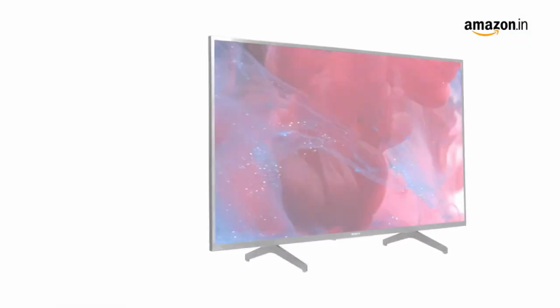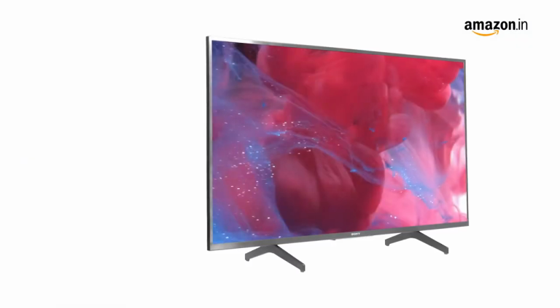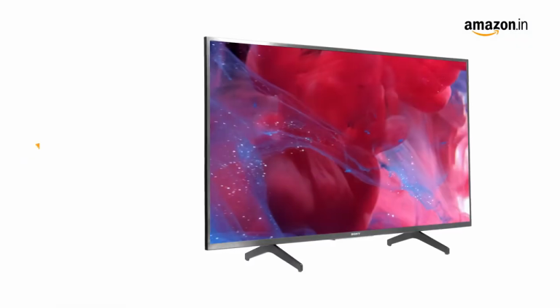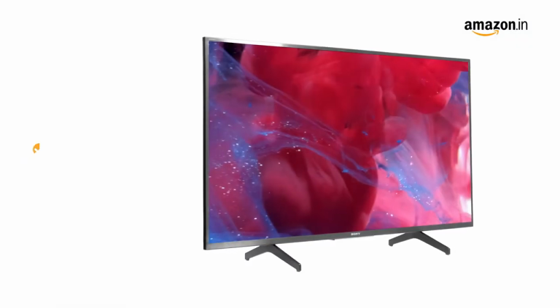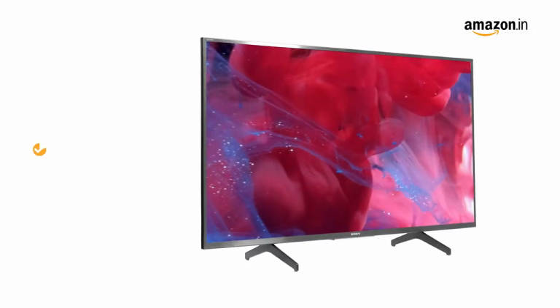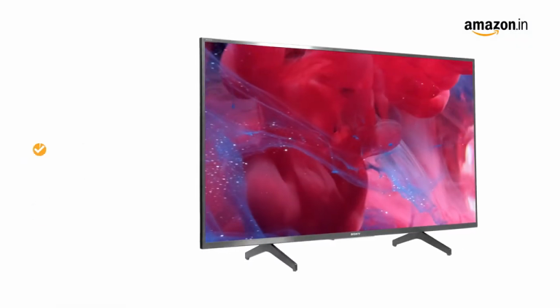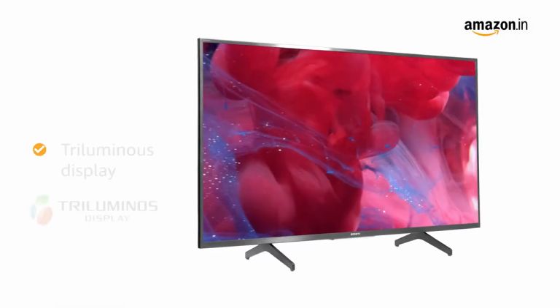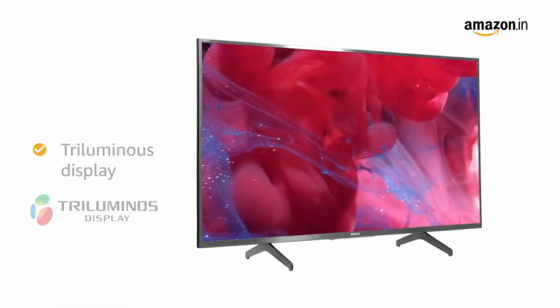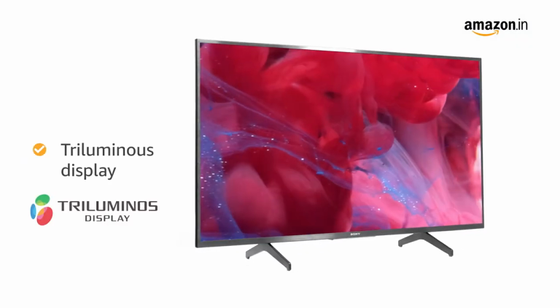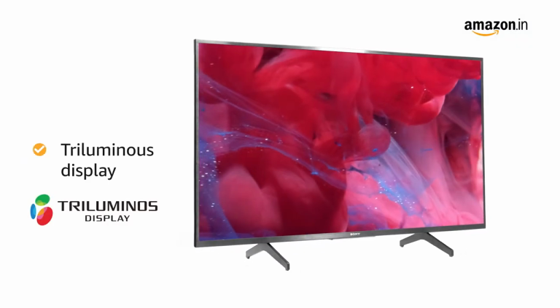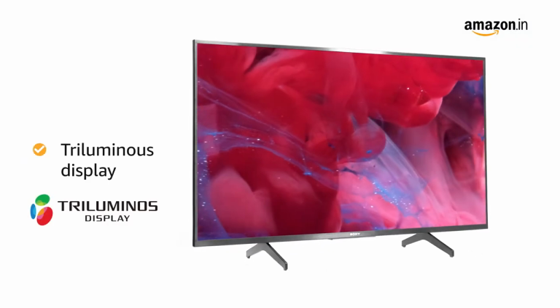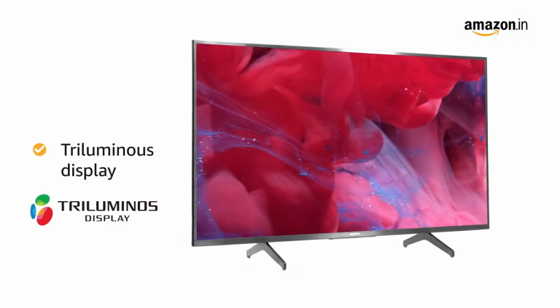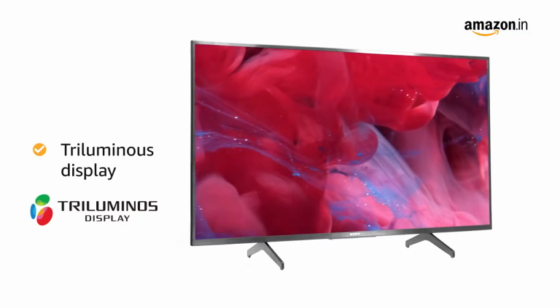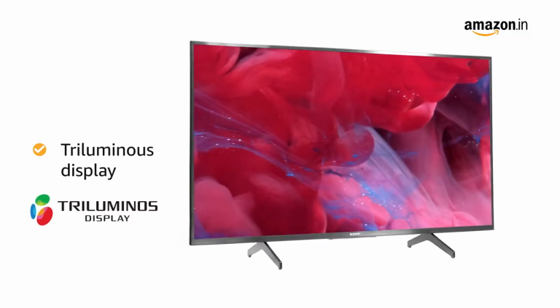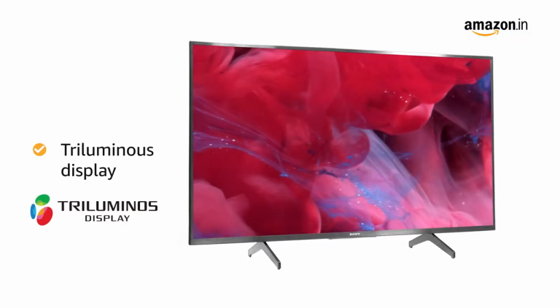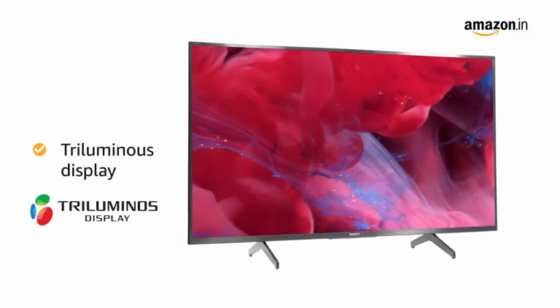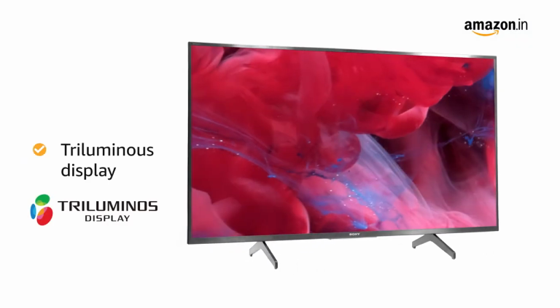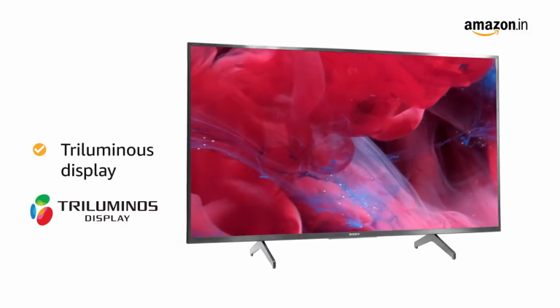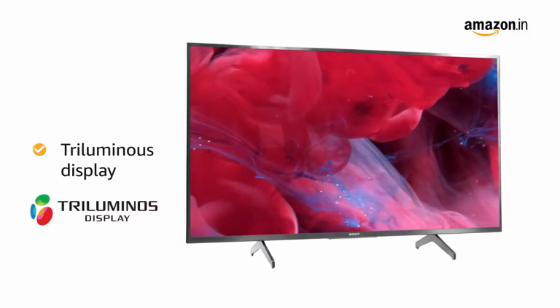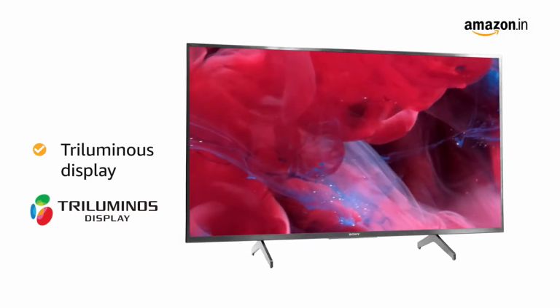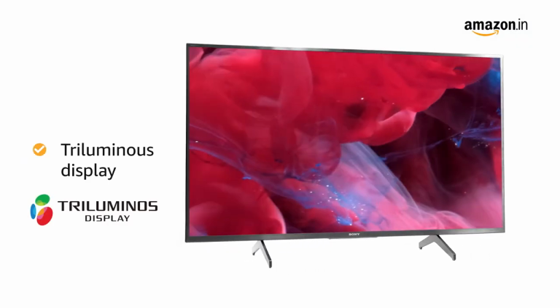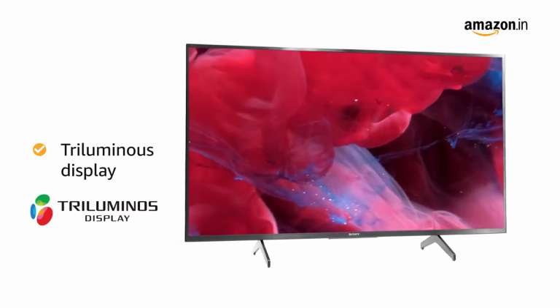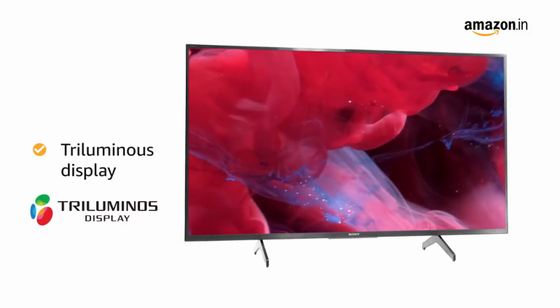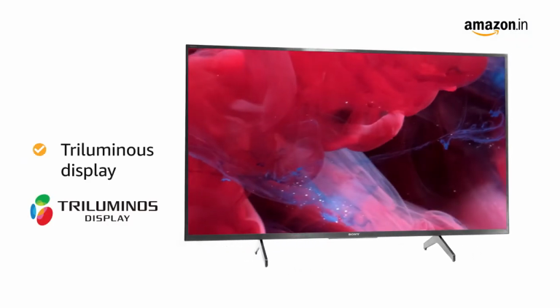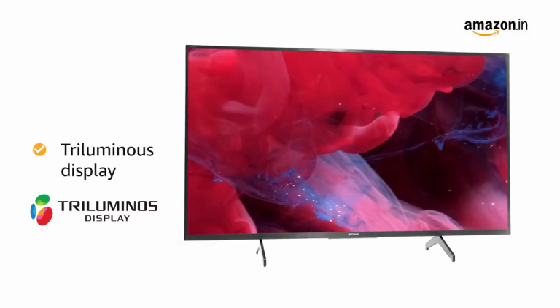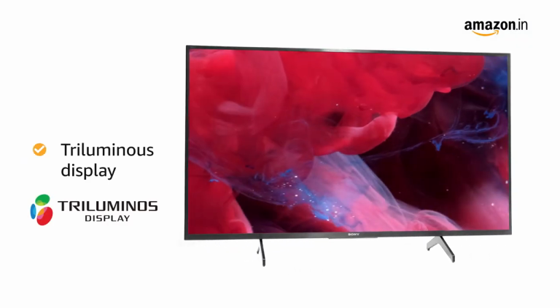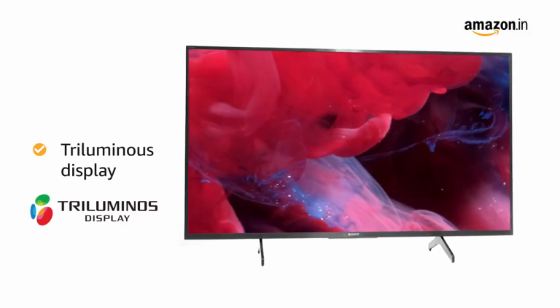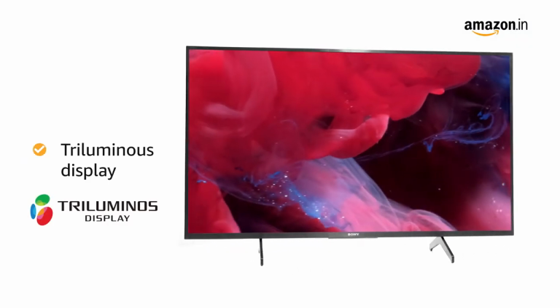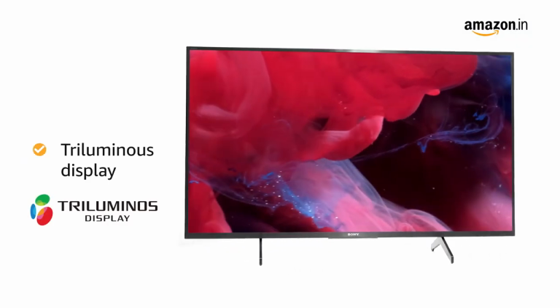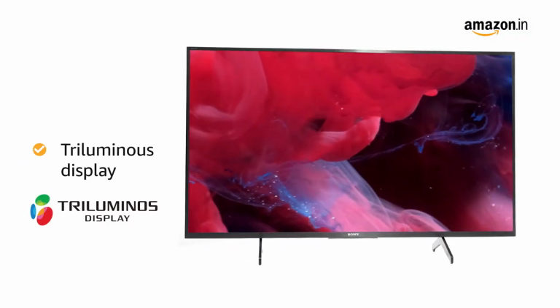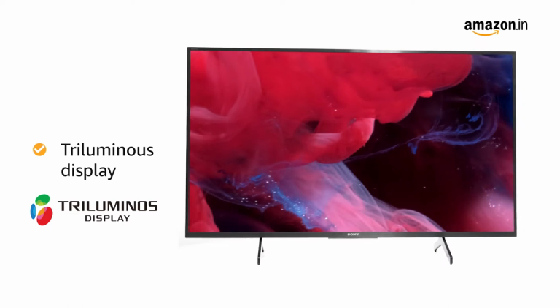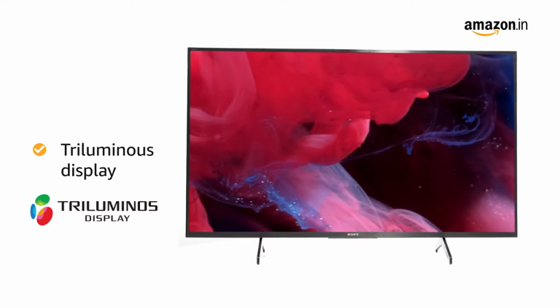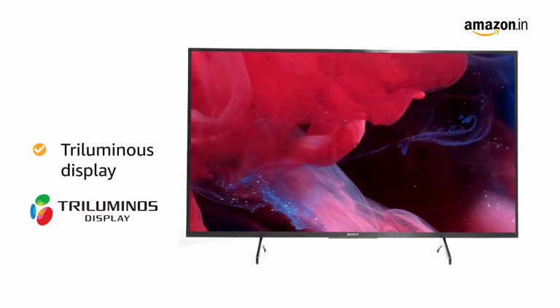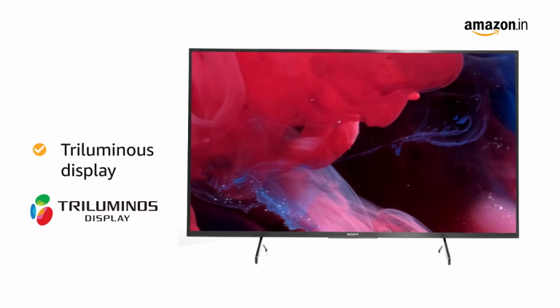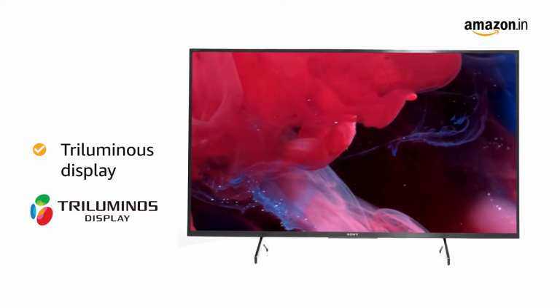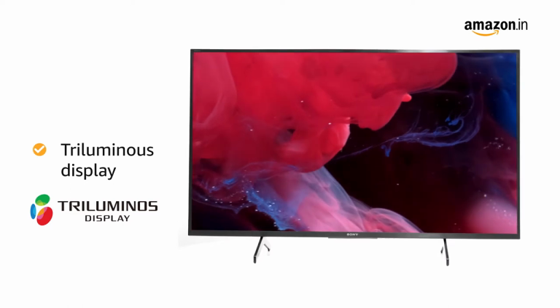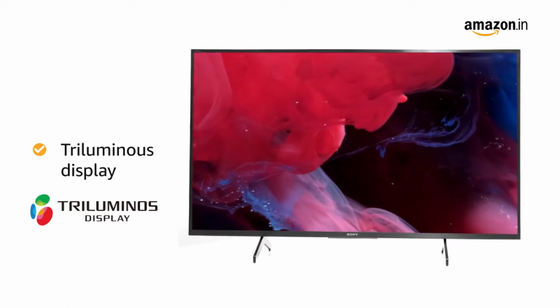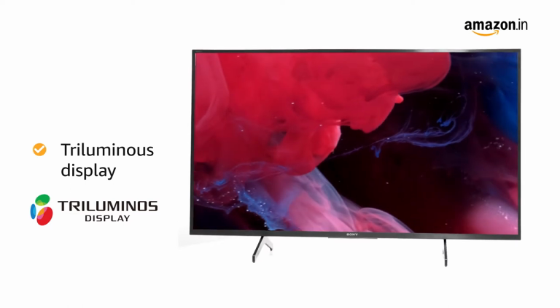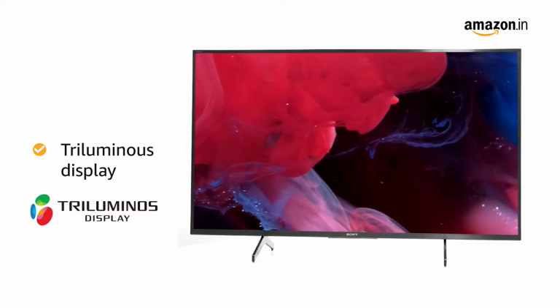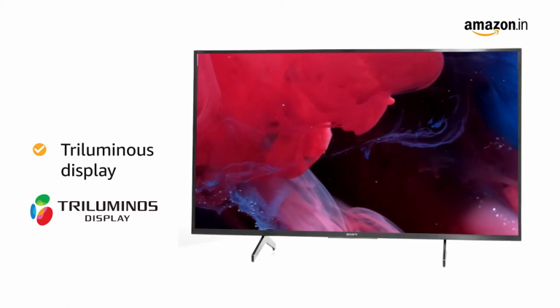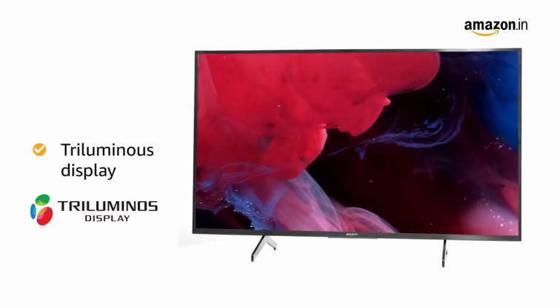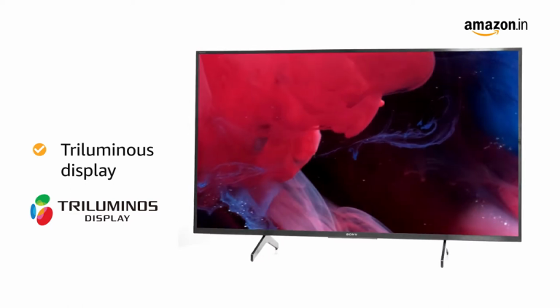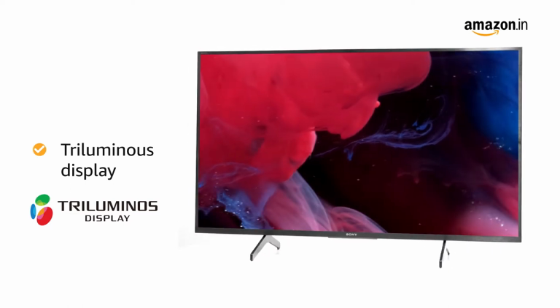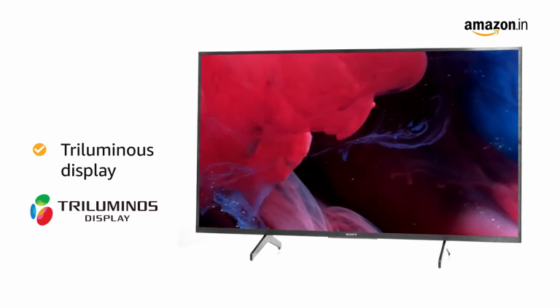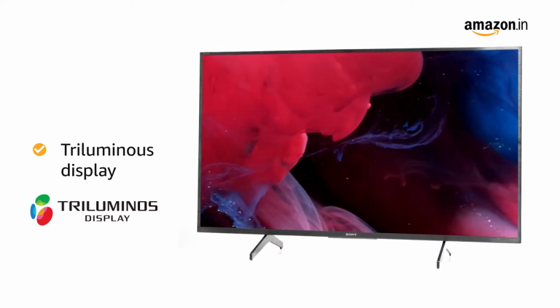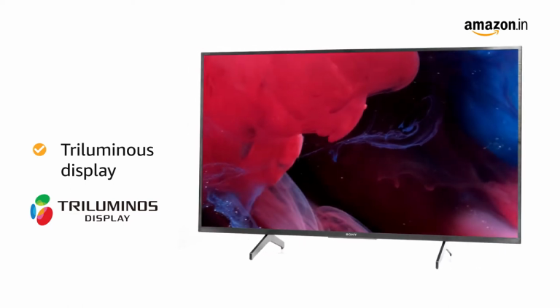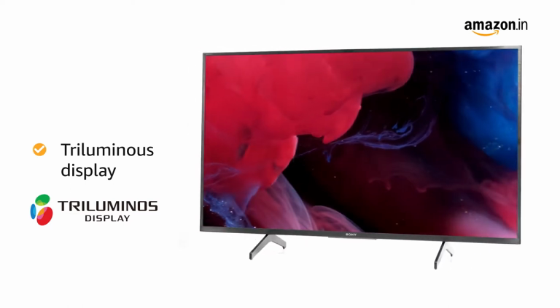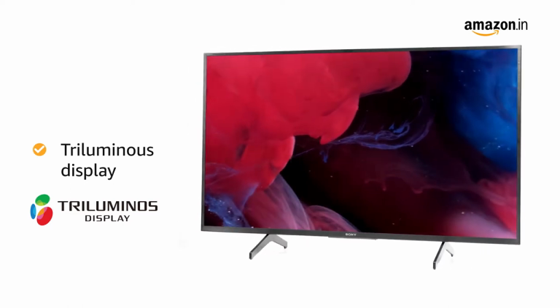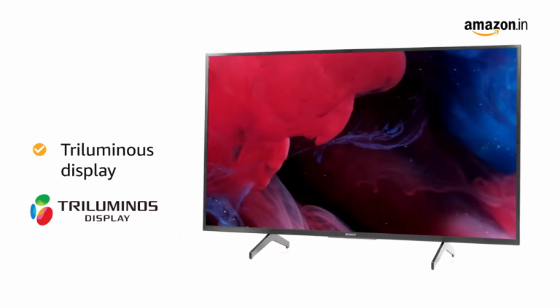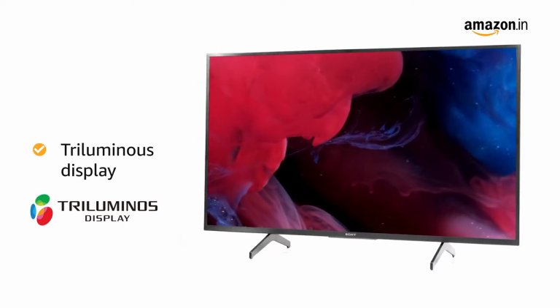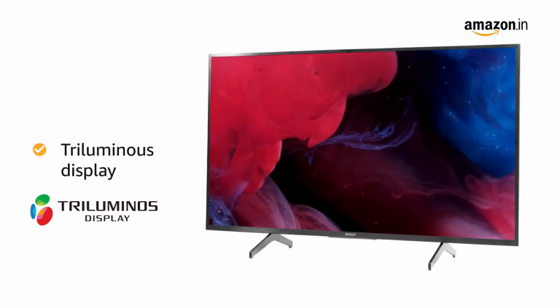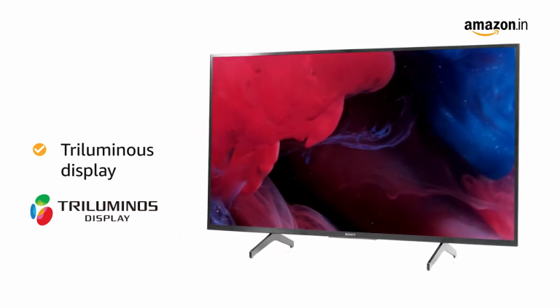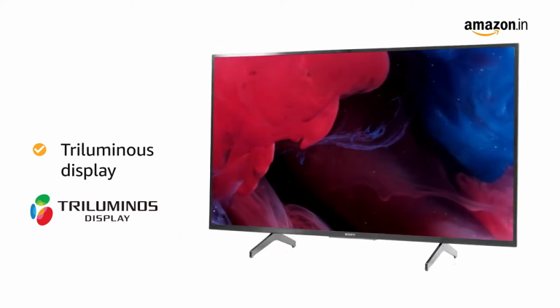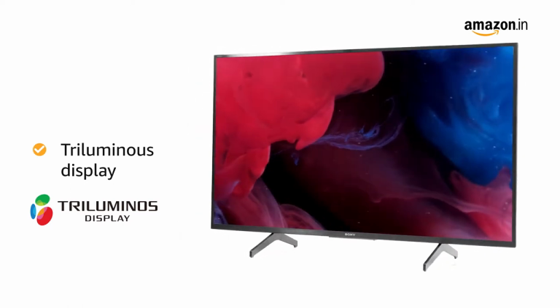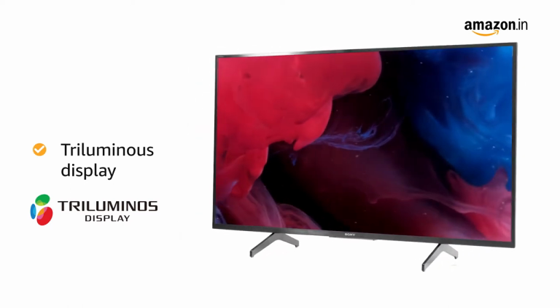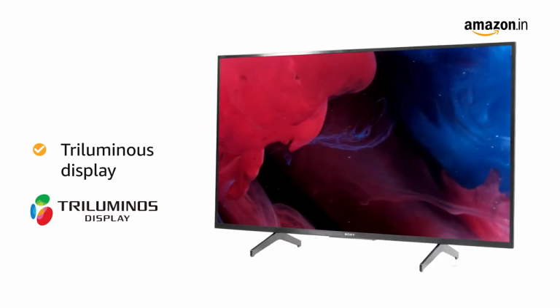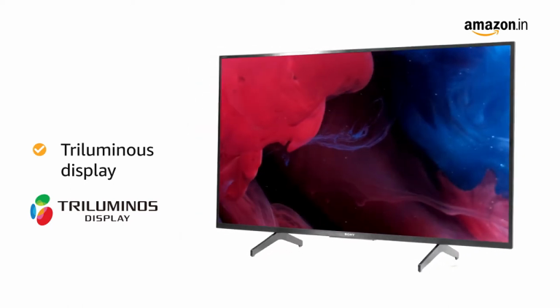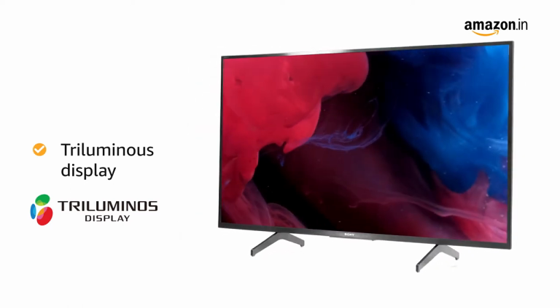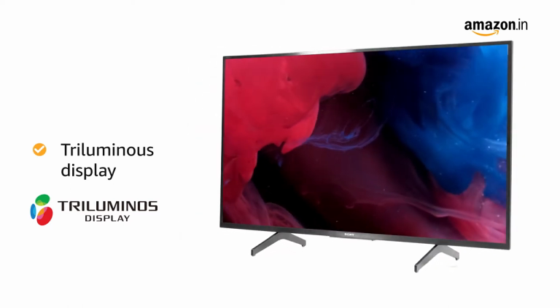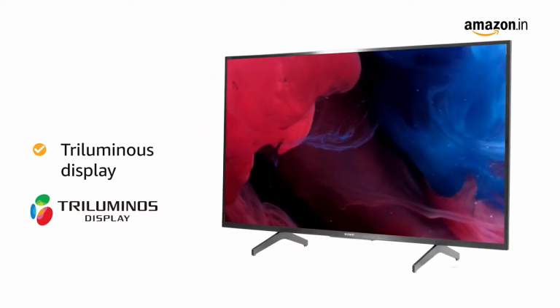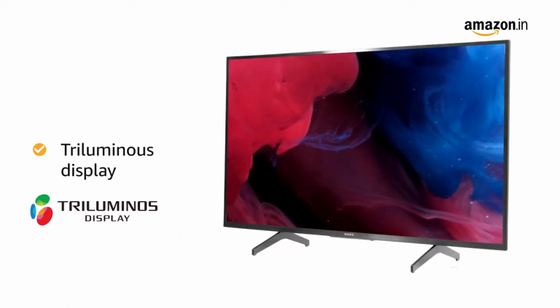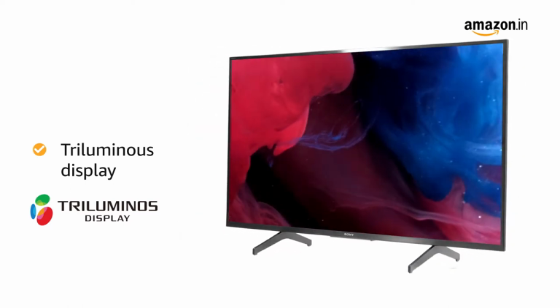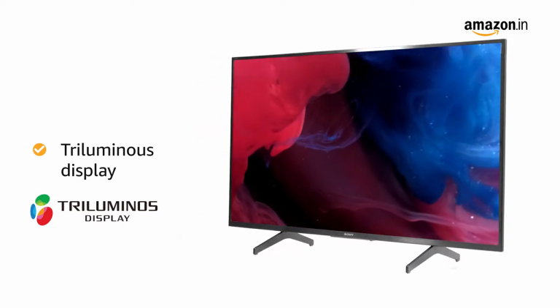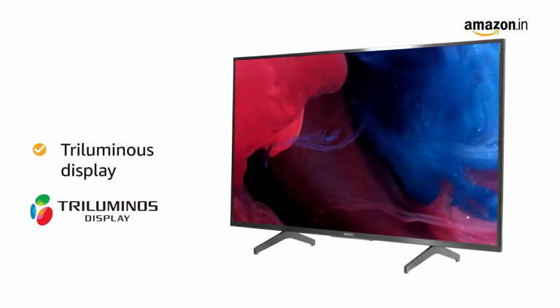With the Triluminos display, you can enjoy a wide color gamut which provides colors closer to real-world colors.